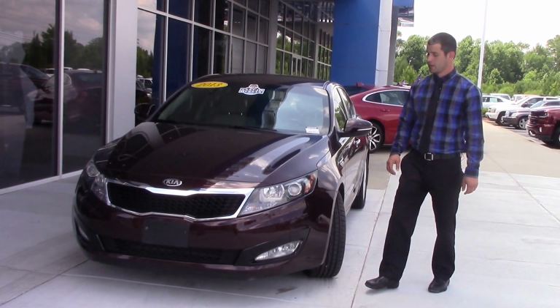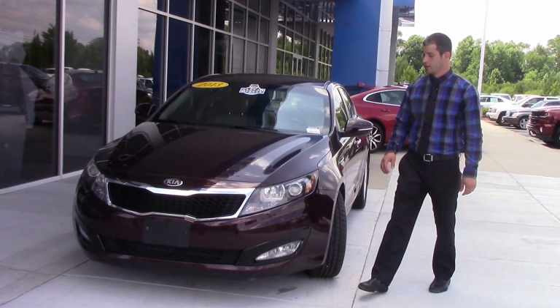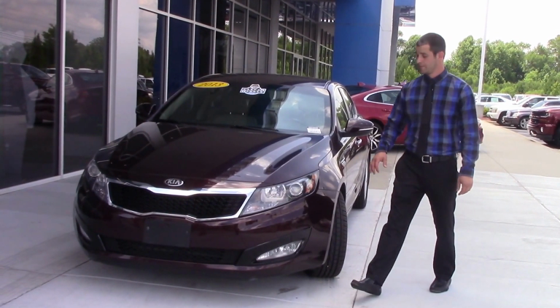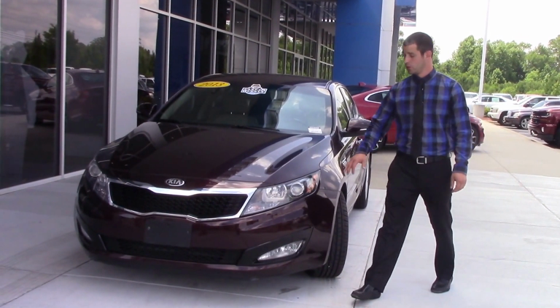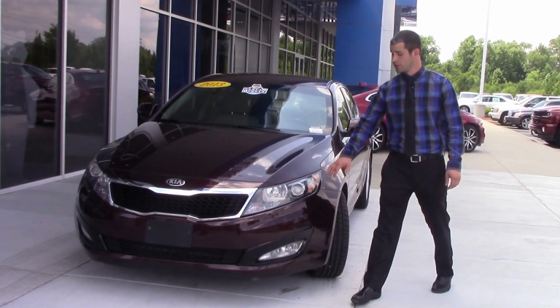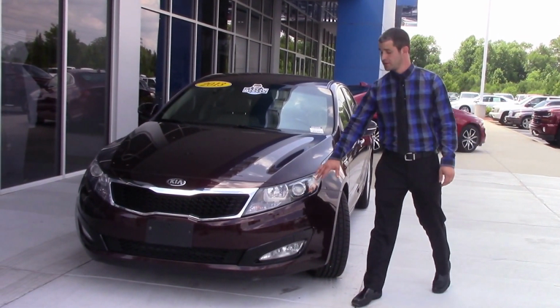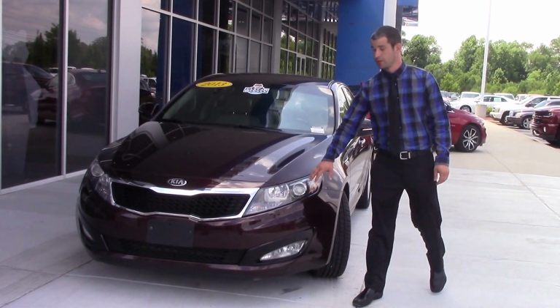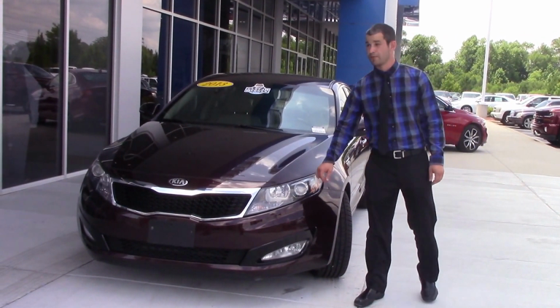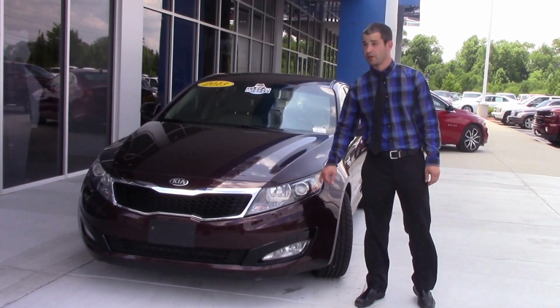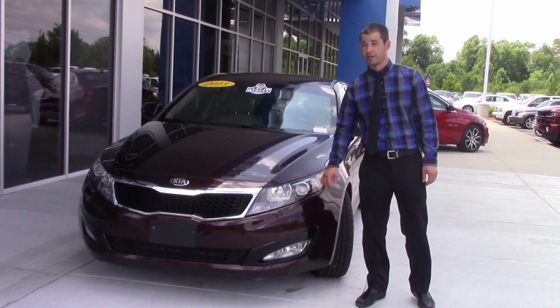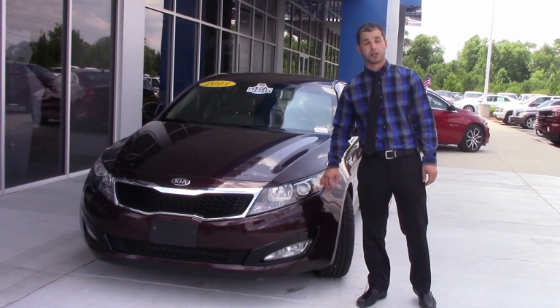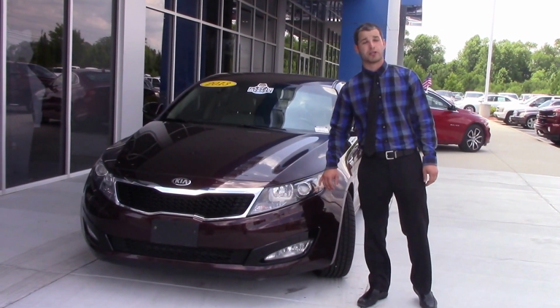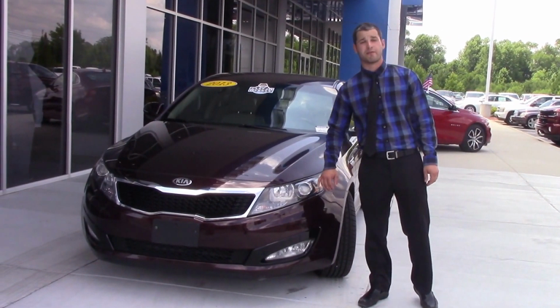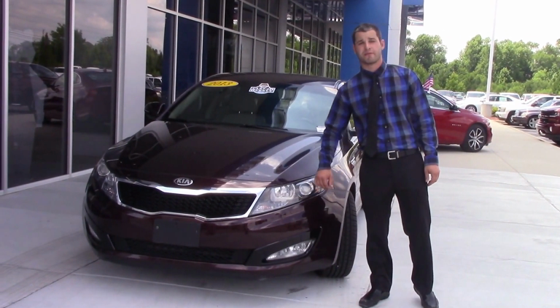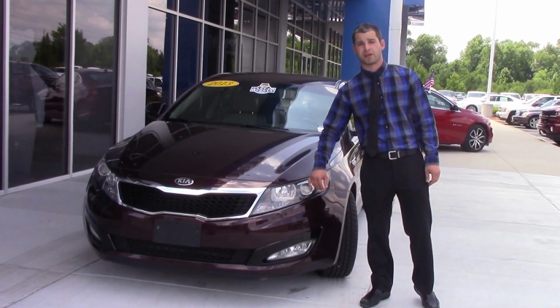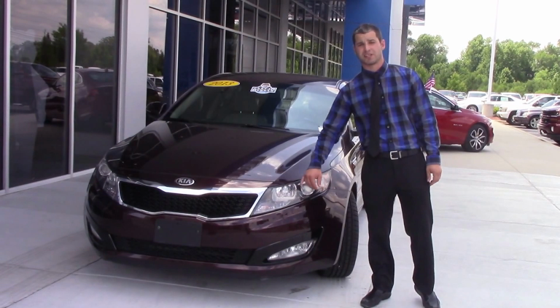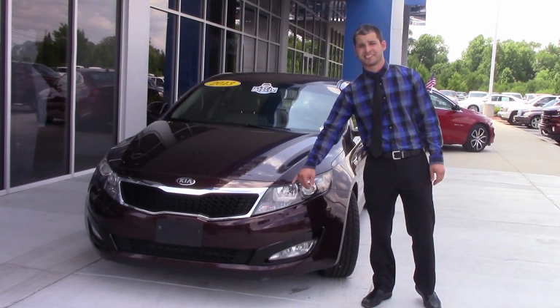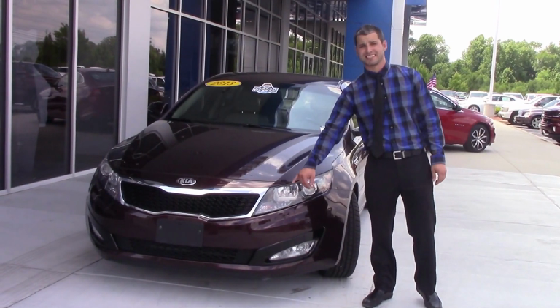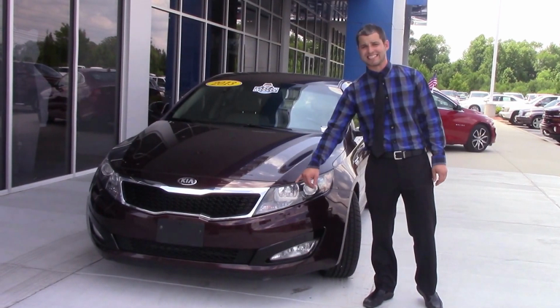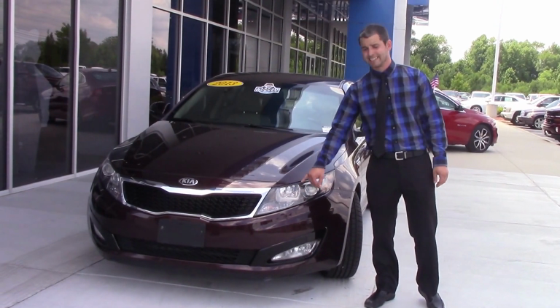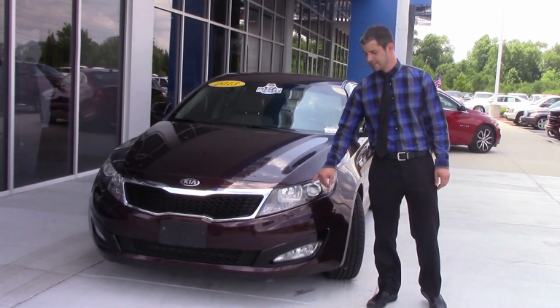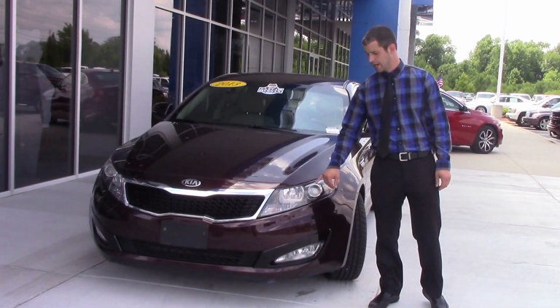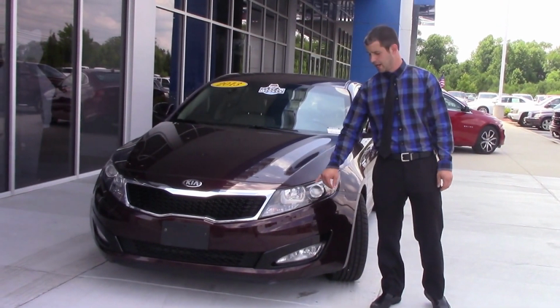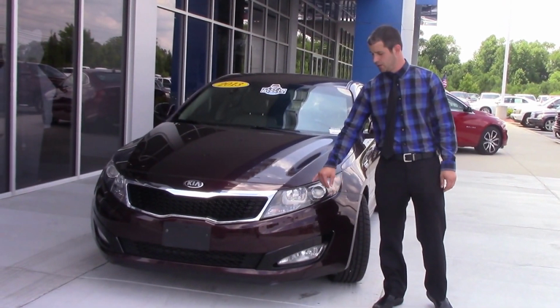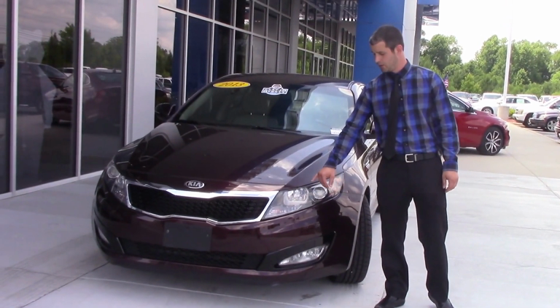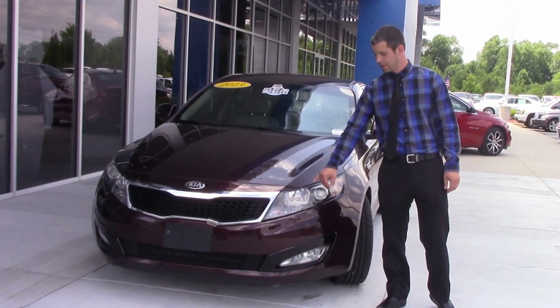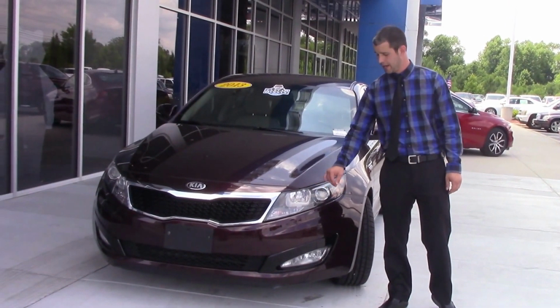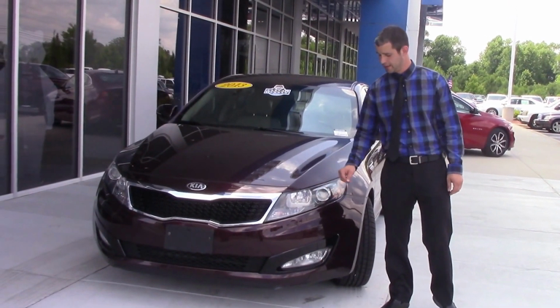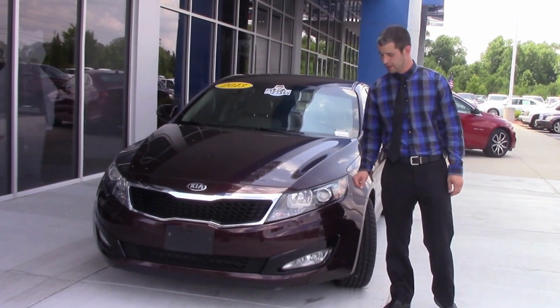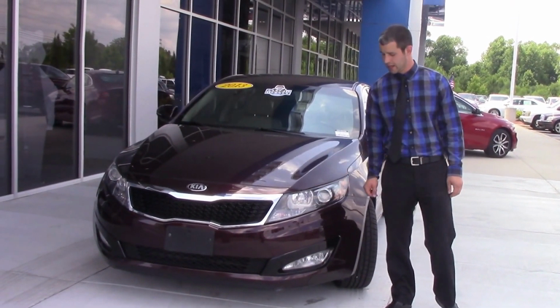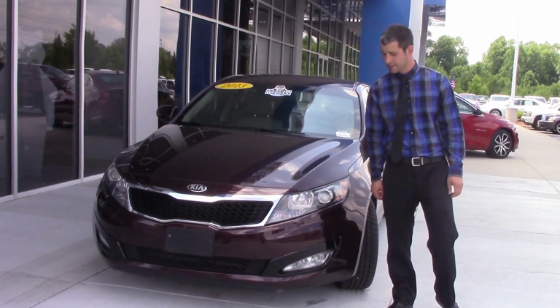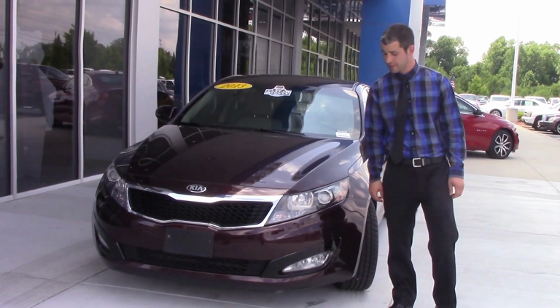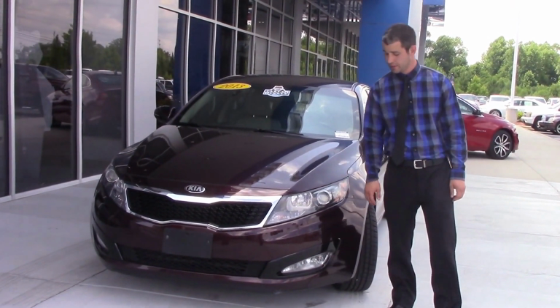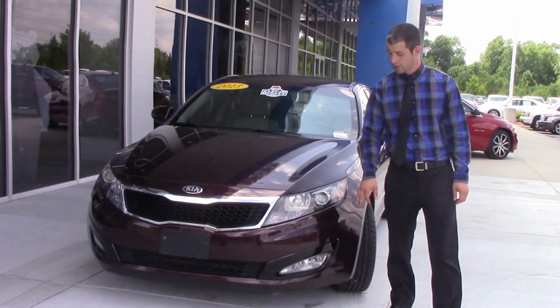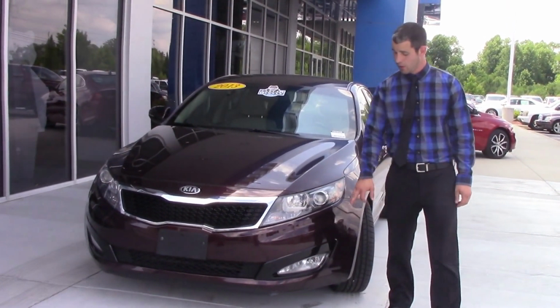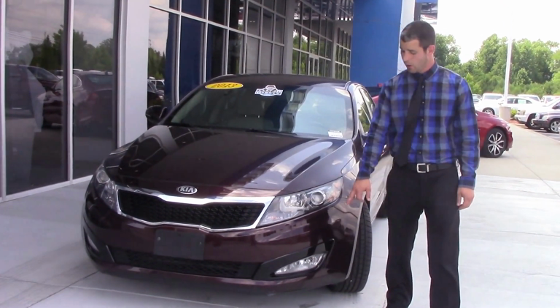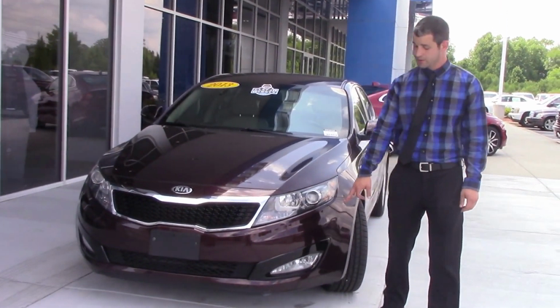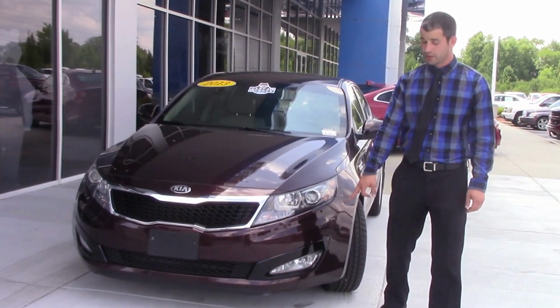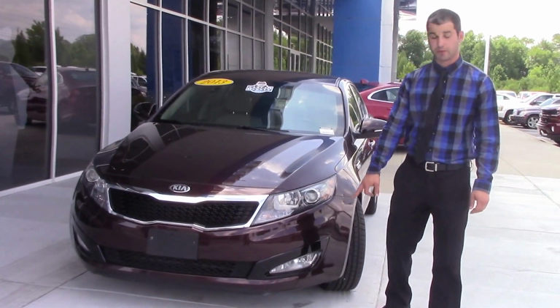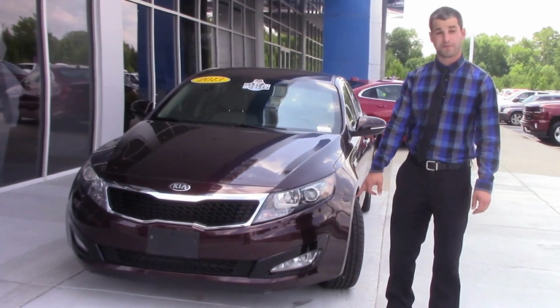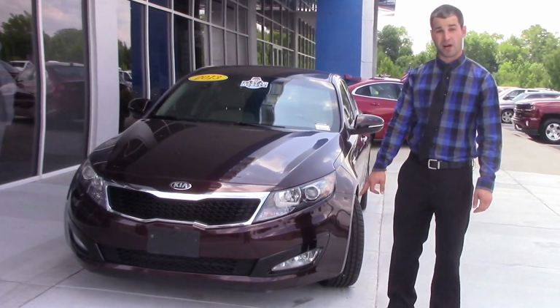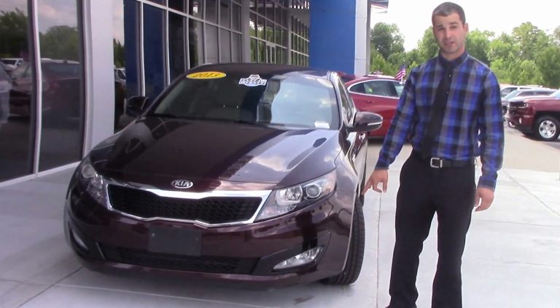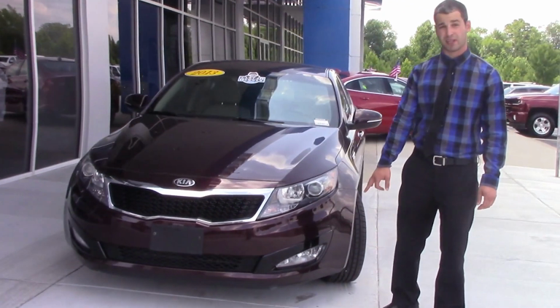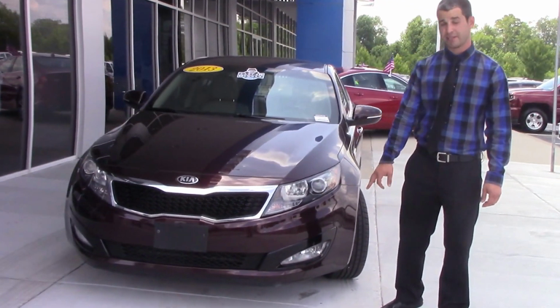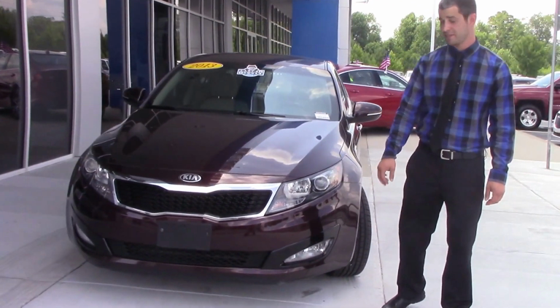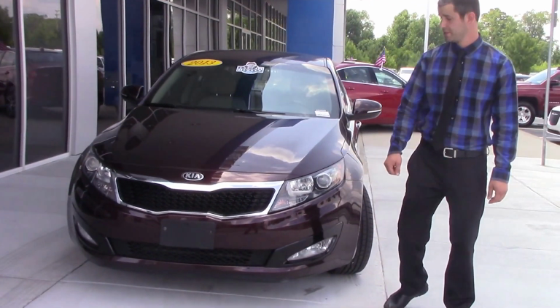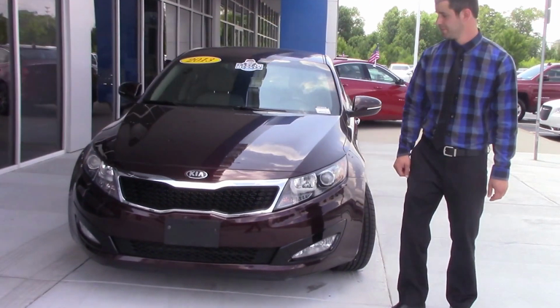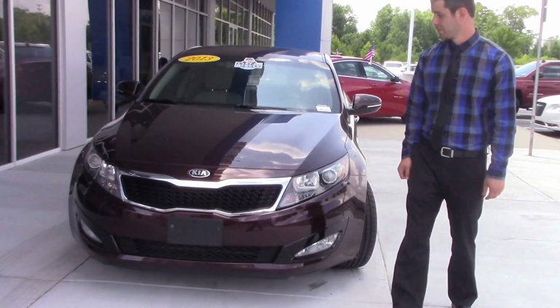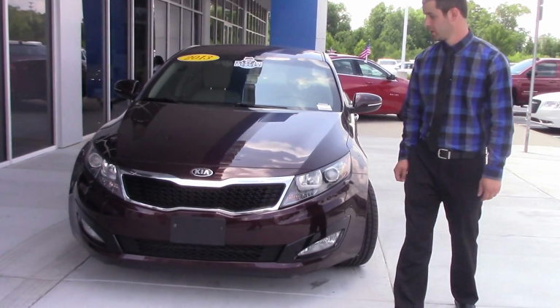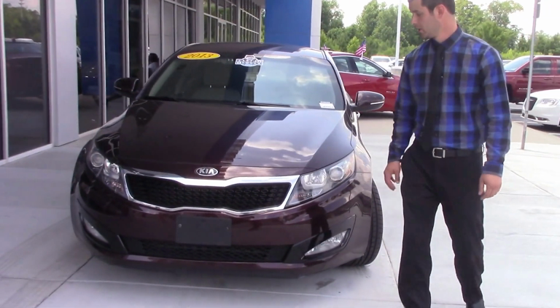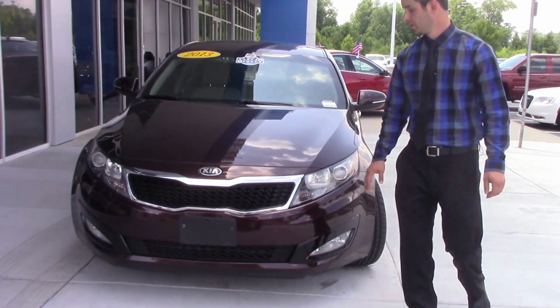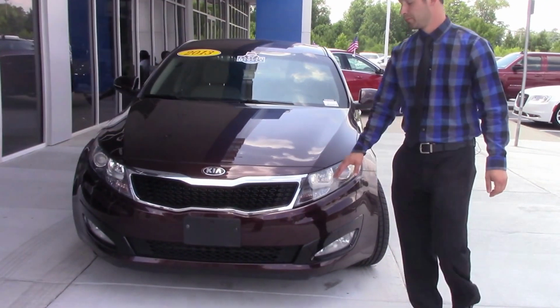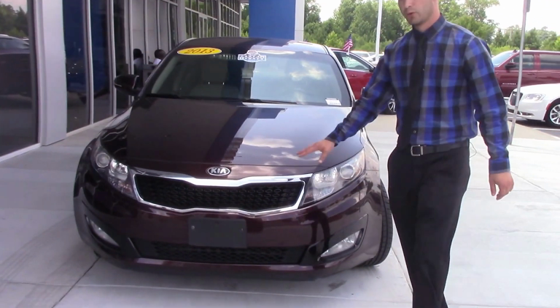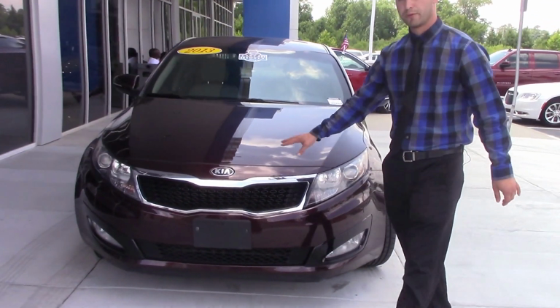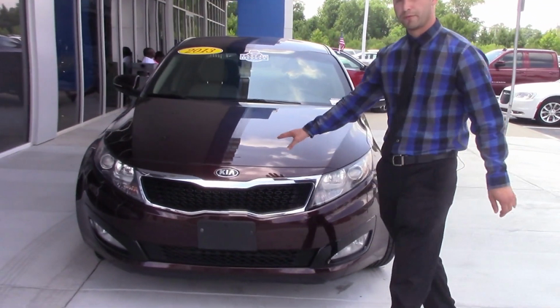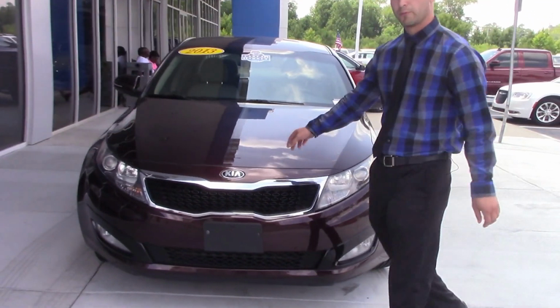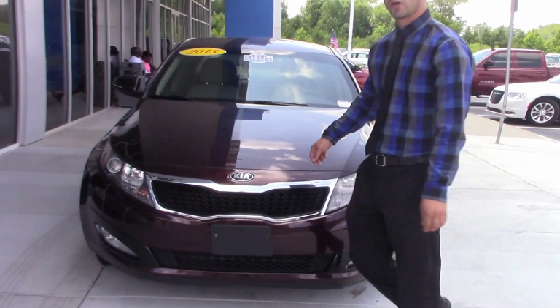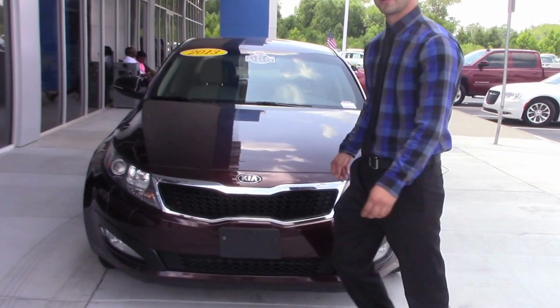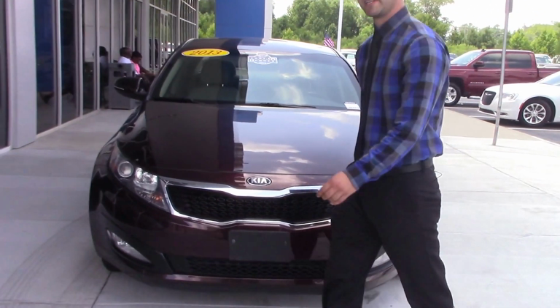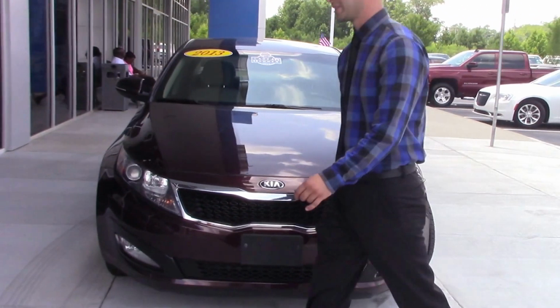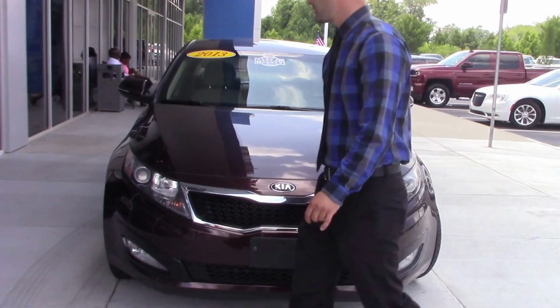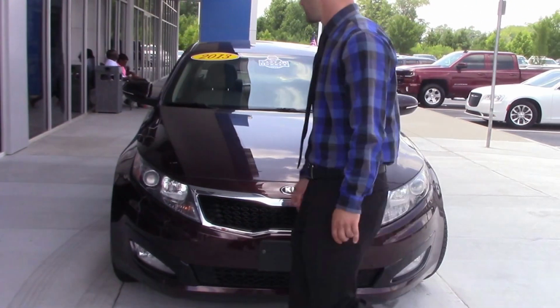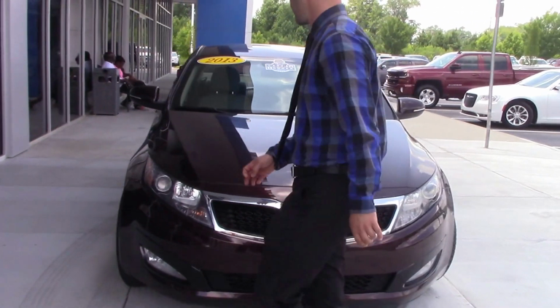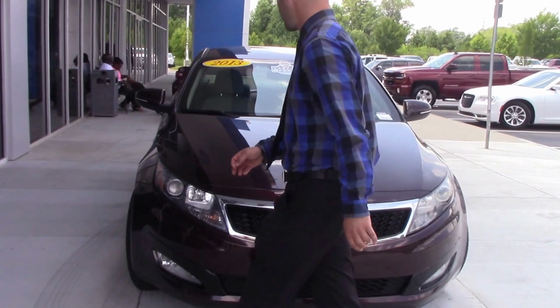You'll notice on the front here you have the very sleek design on the headlights, also the front lights — beautiful burgundy exterior.